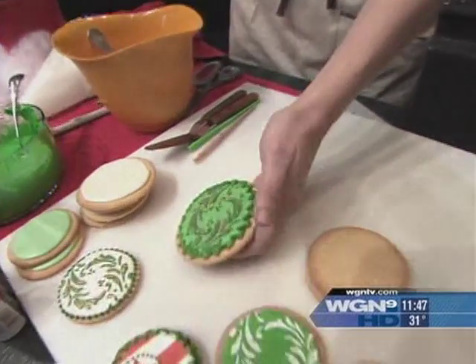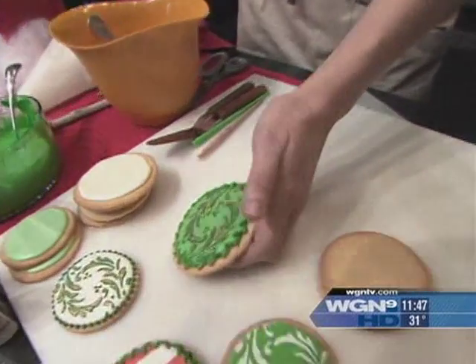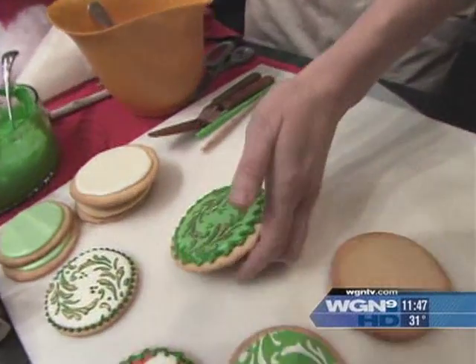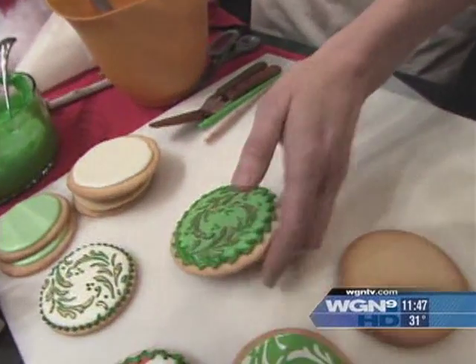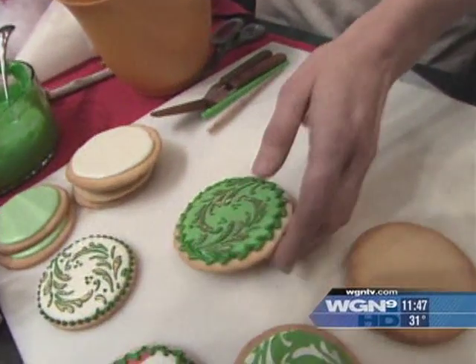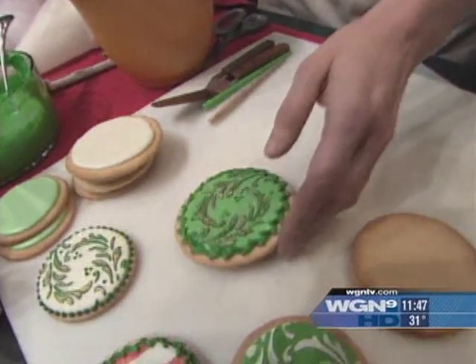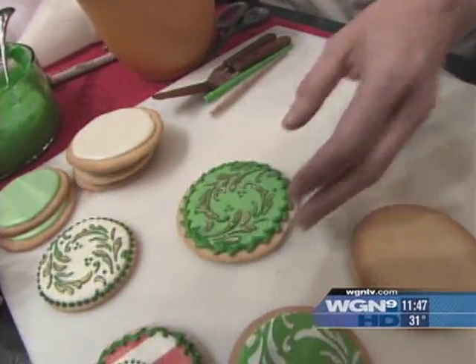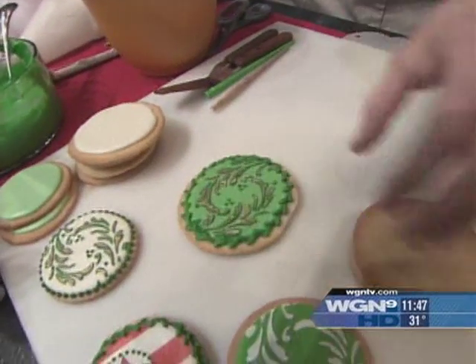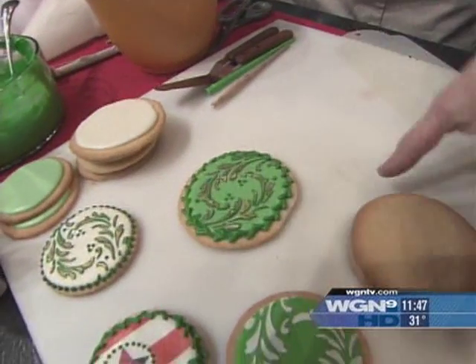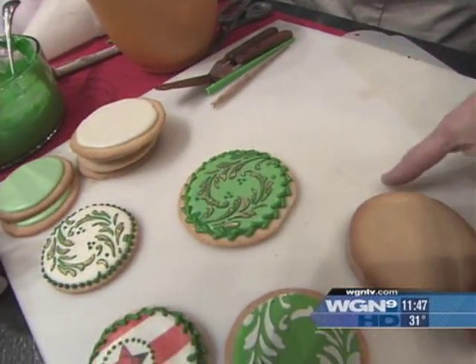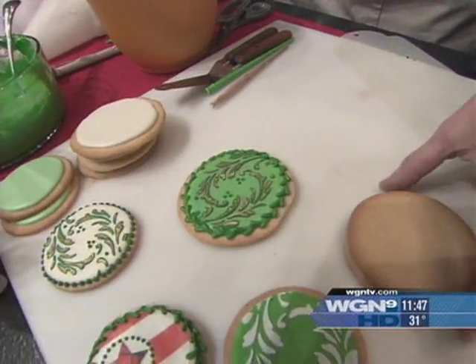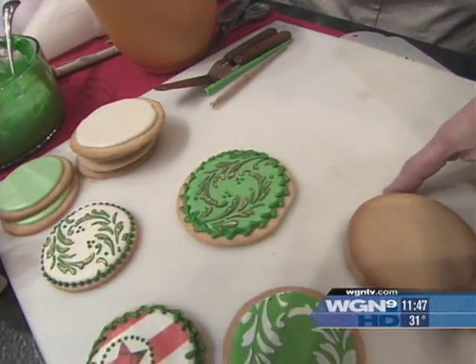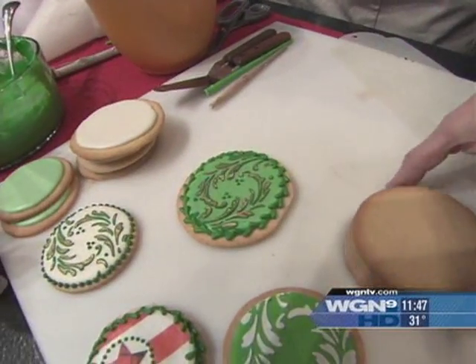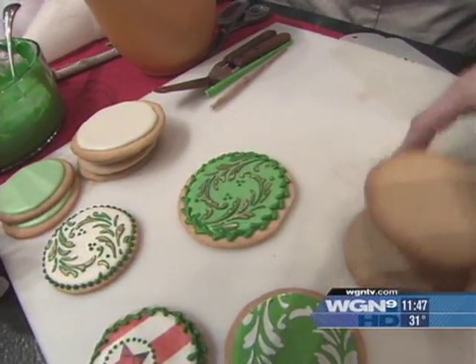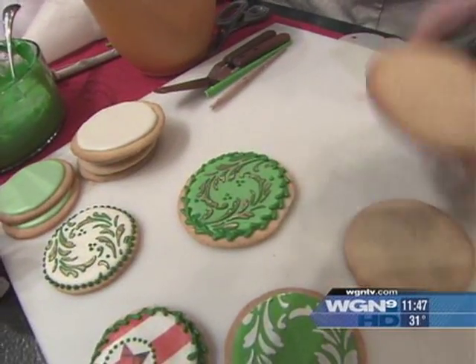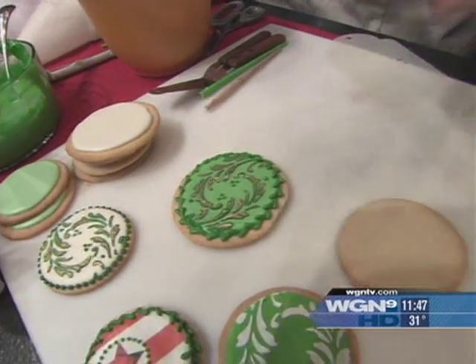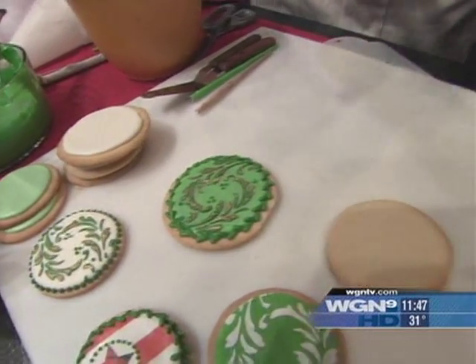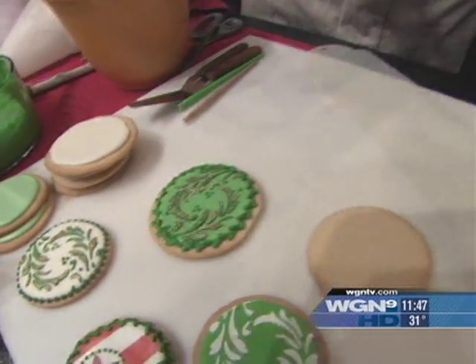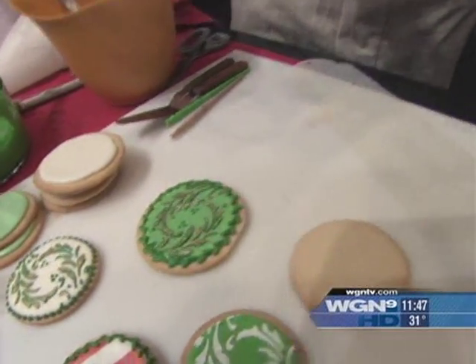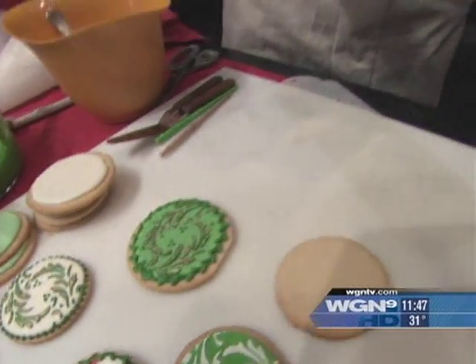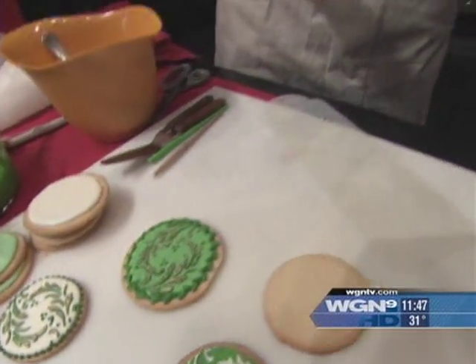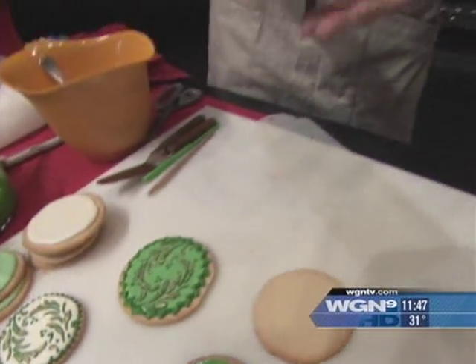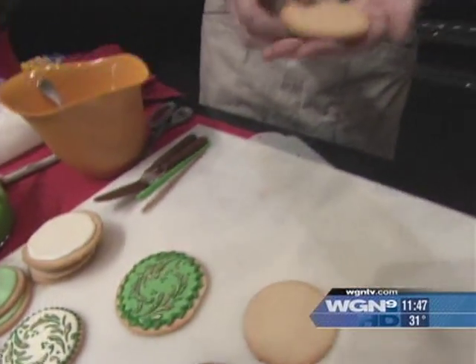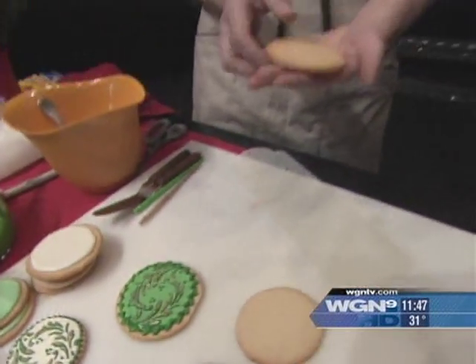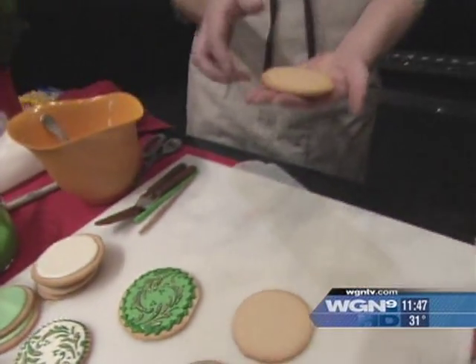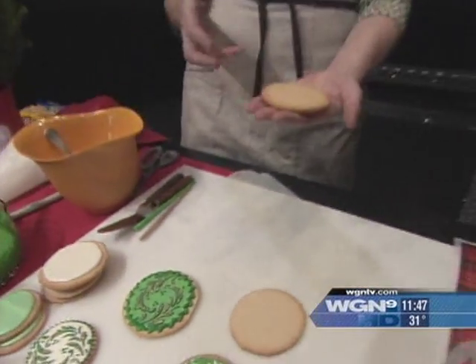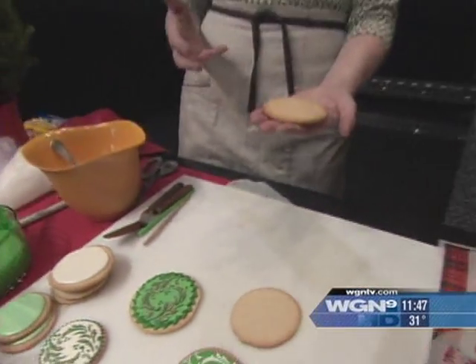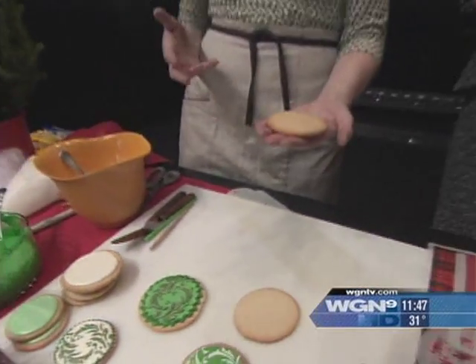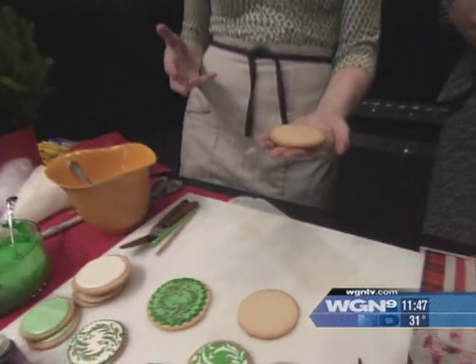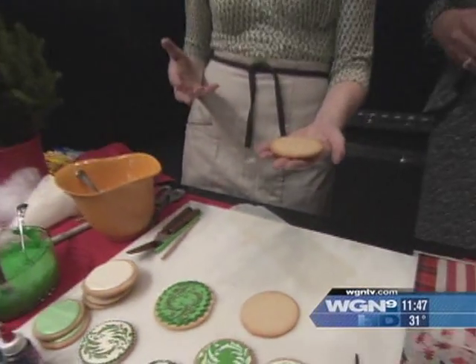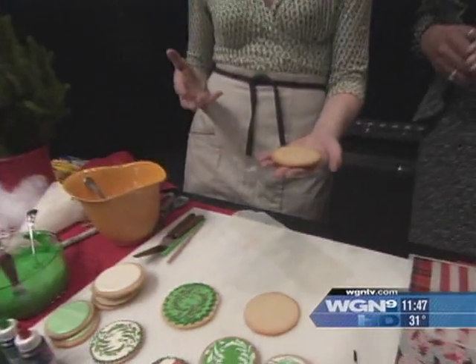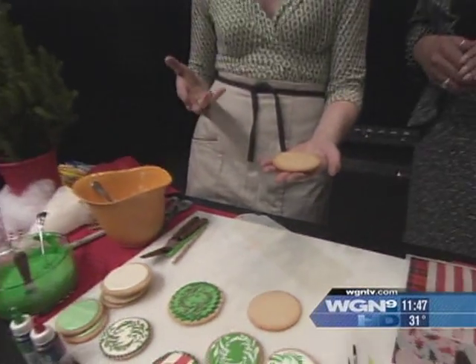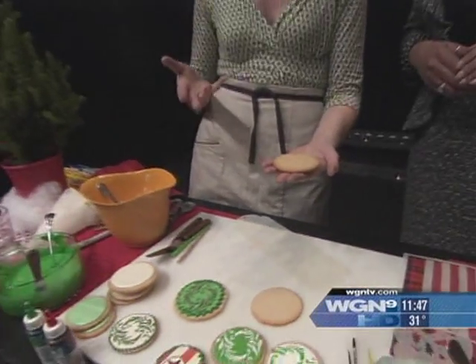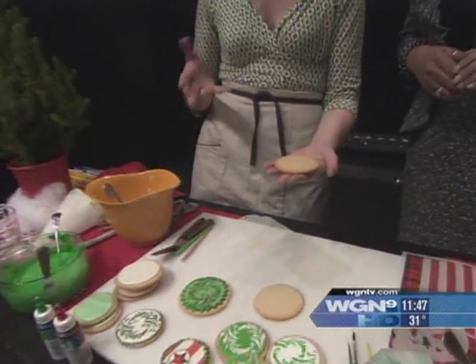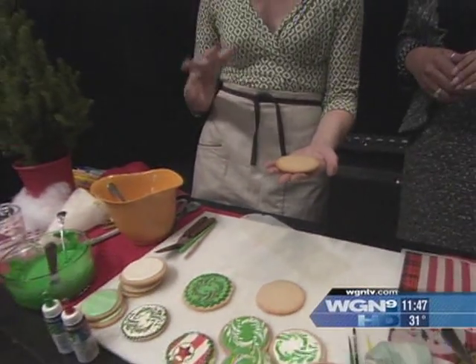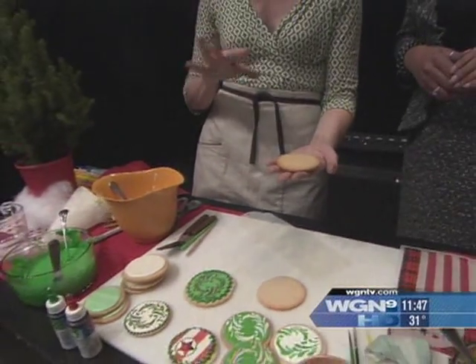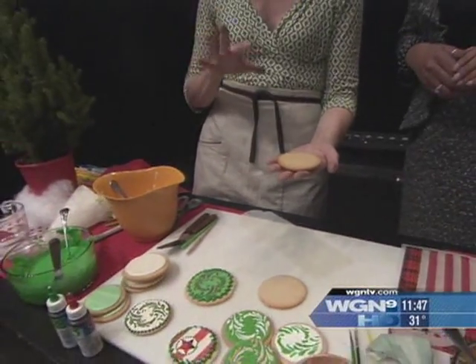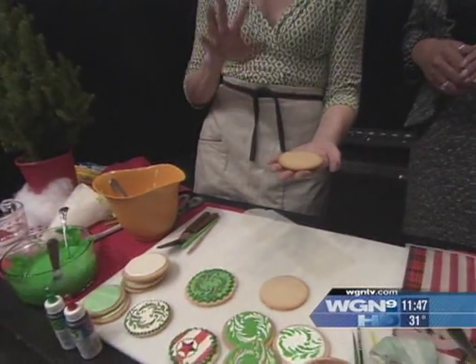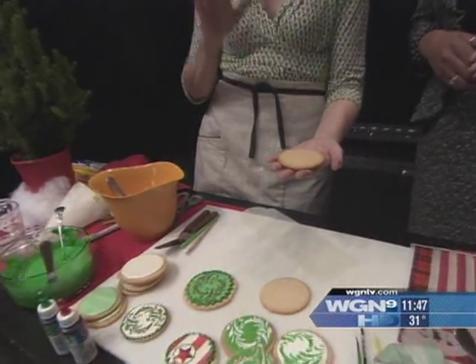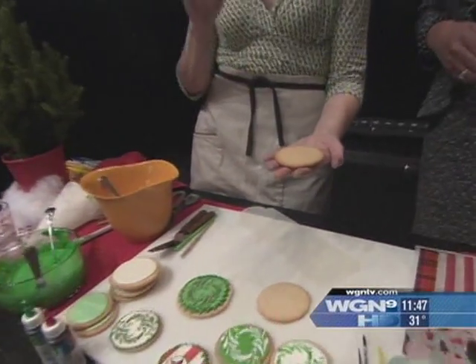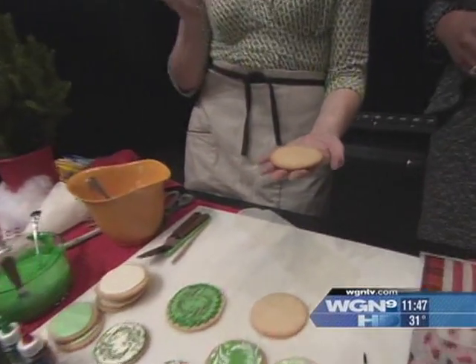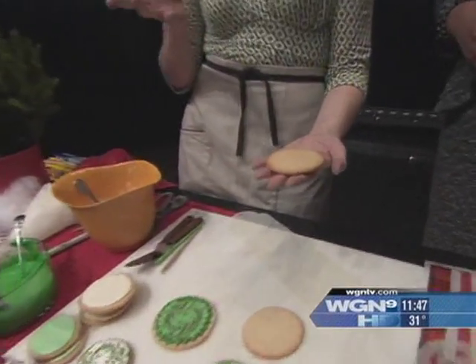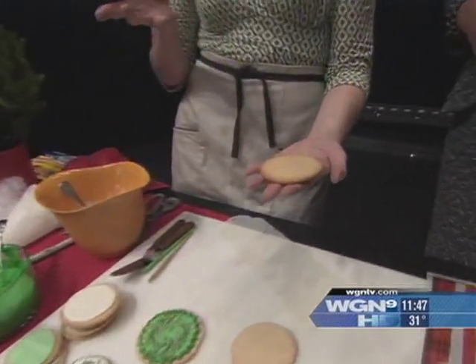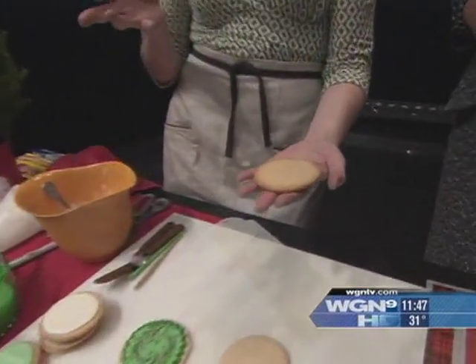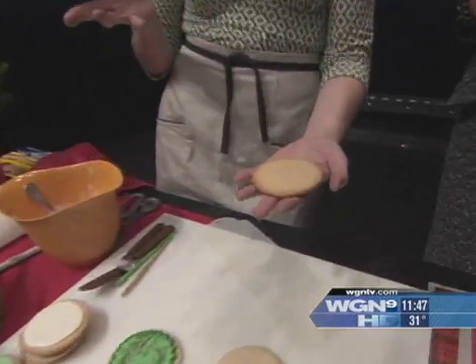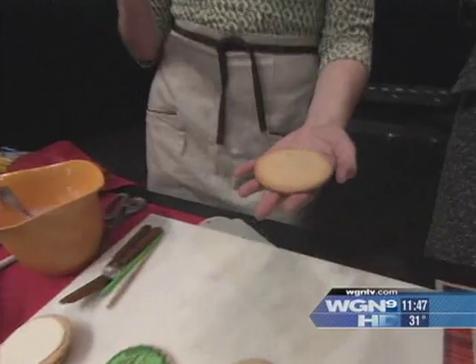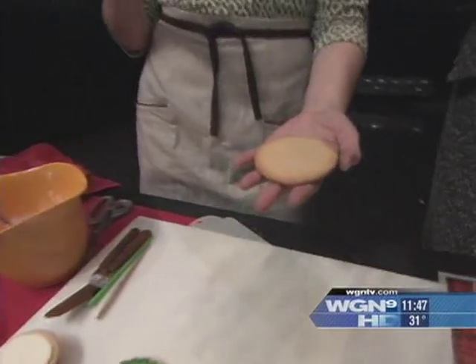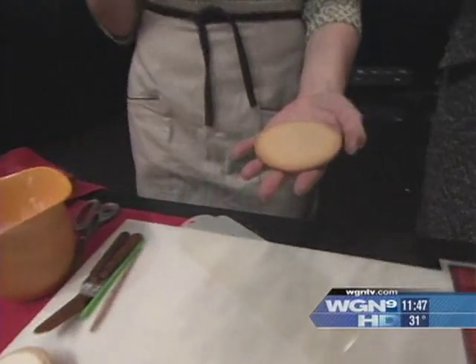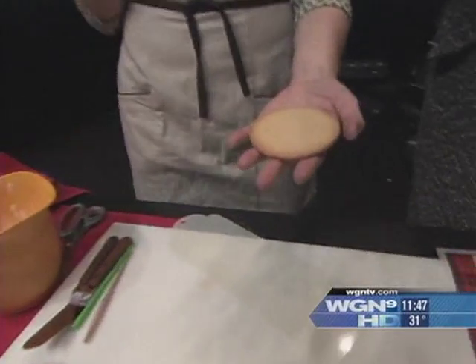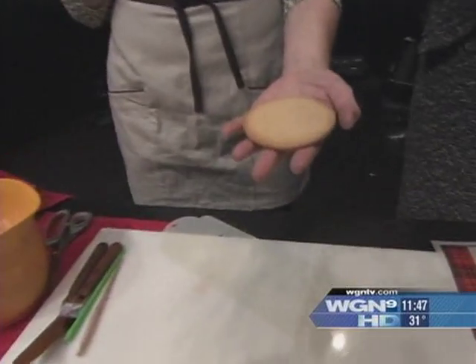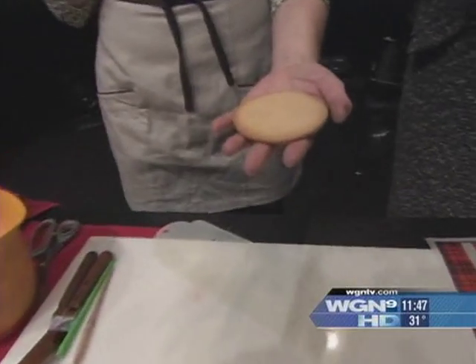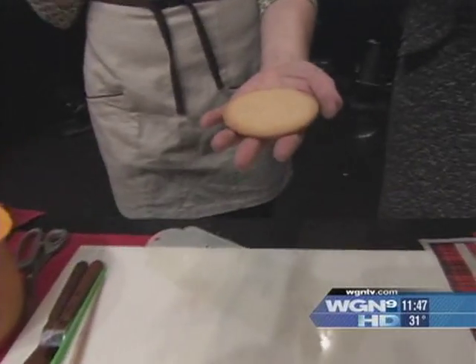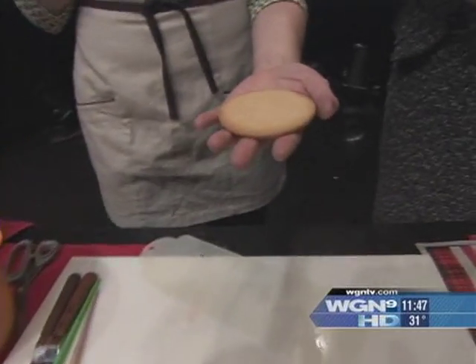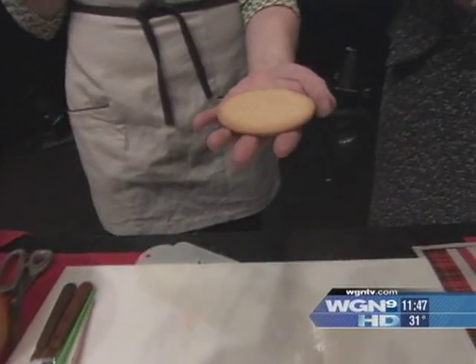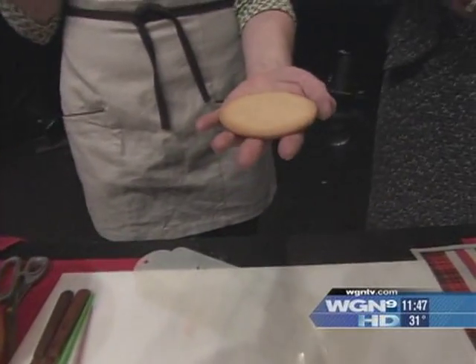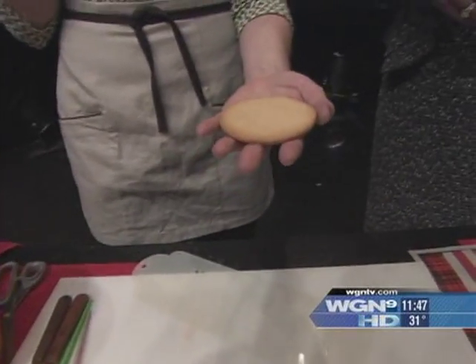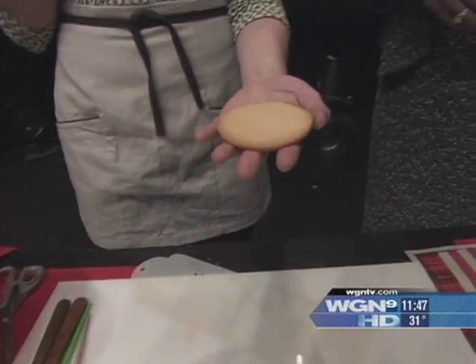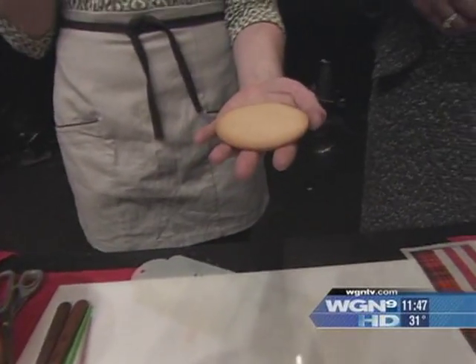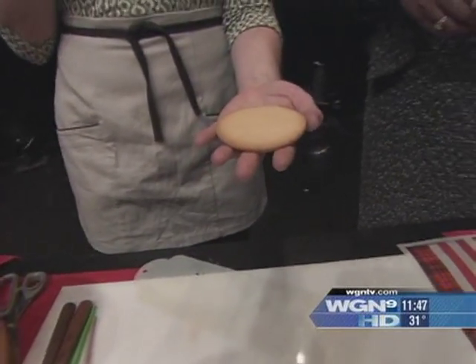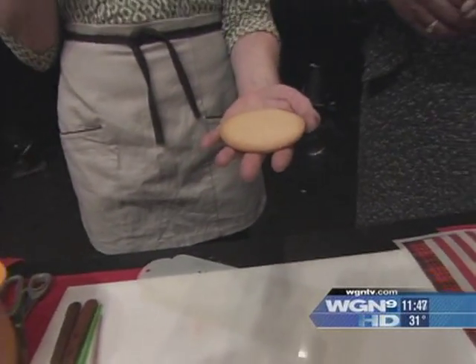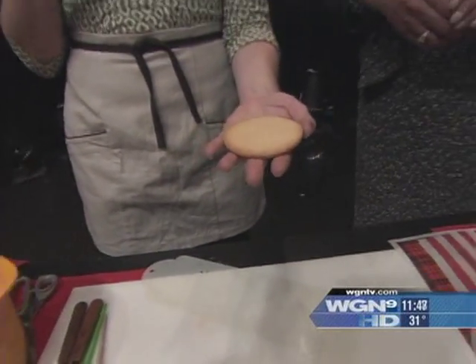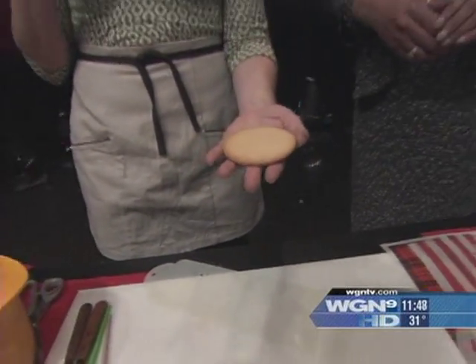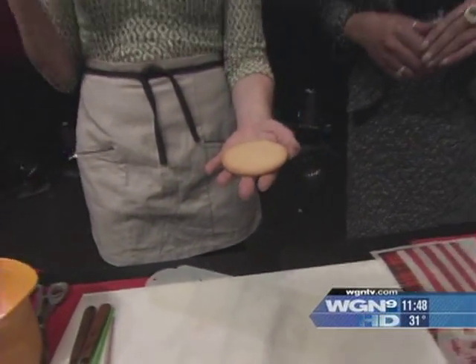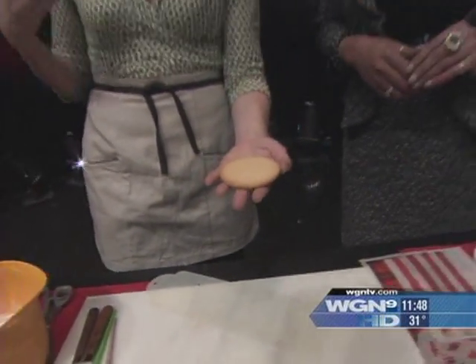The first step is to take a pre-baked sugar cookie. Any recipe will do, but I've got a lovely one that was my mom's heirloom recipe.